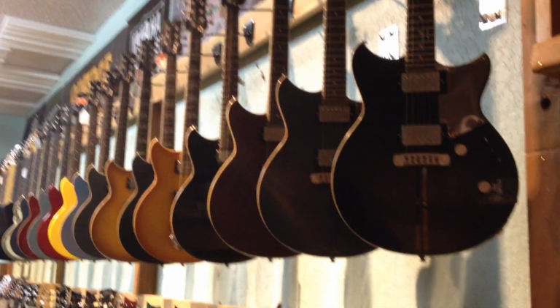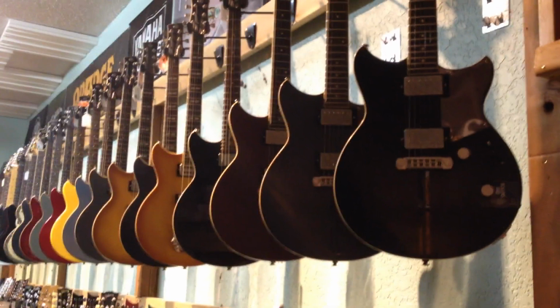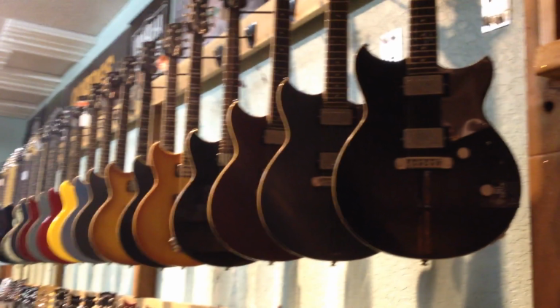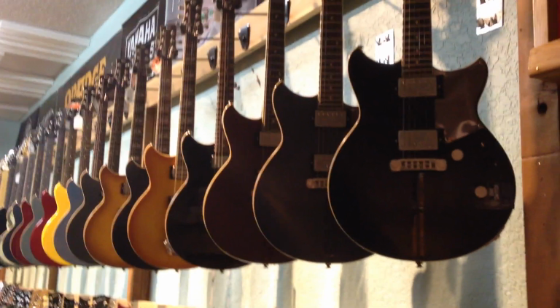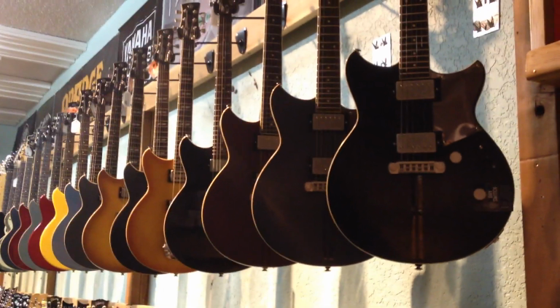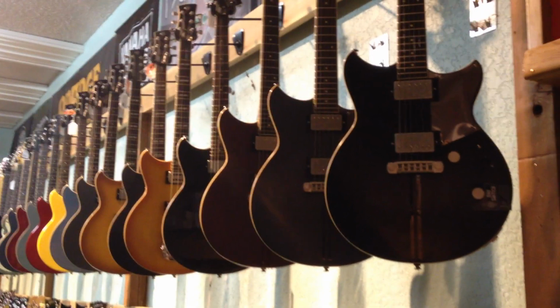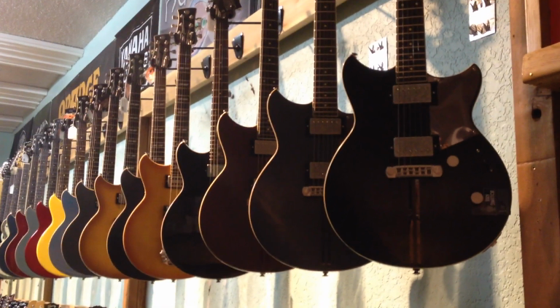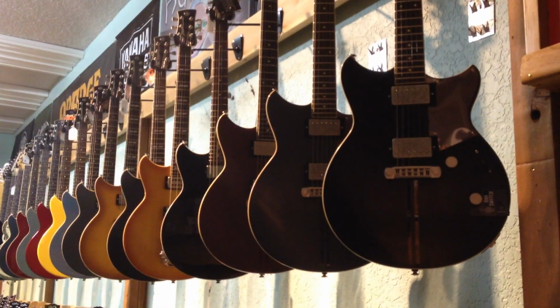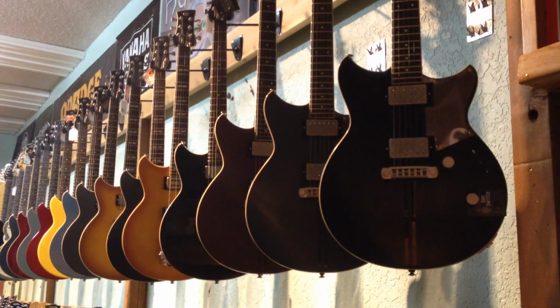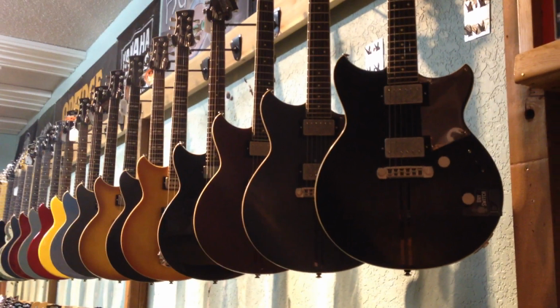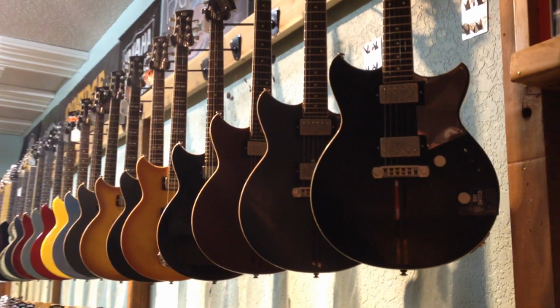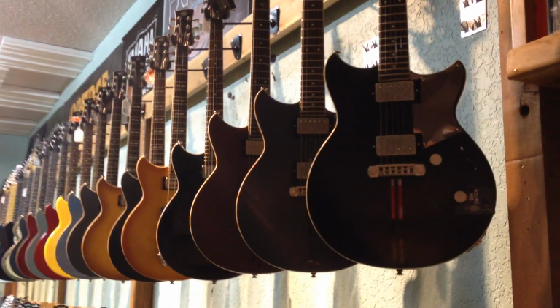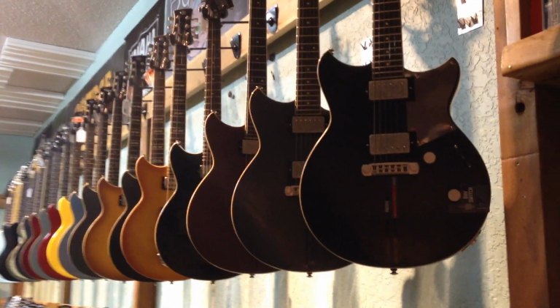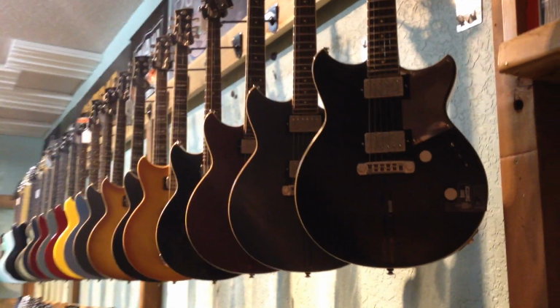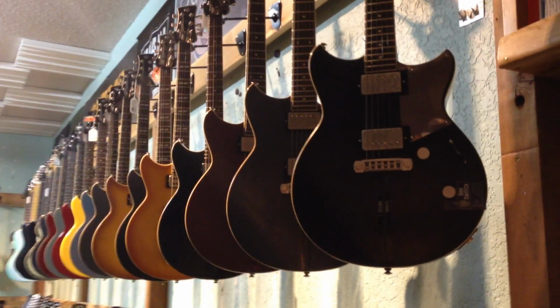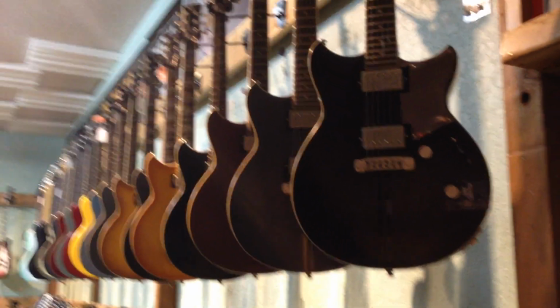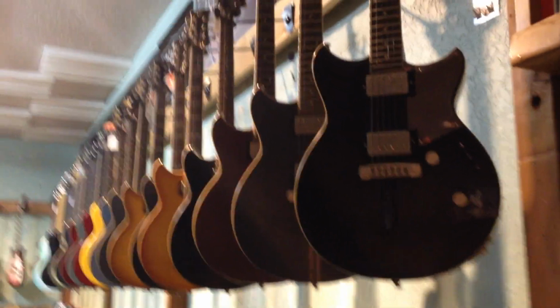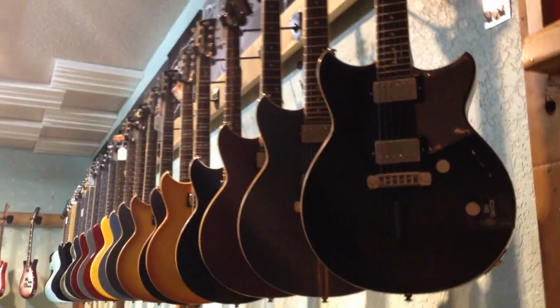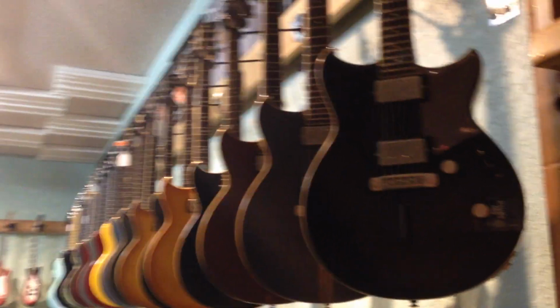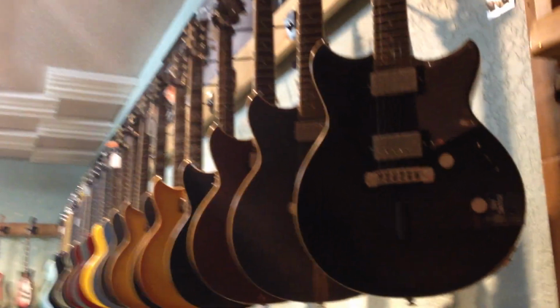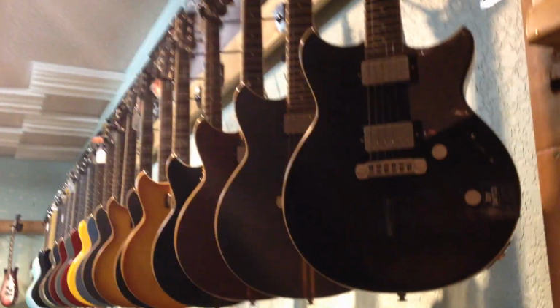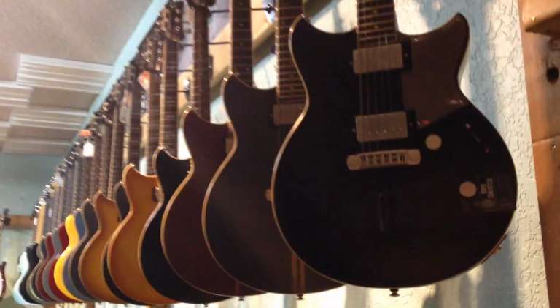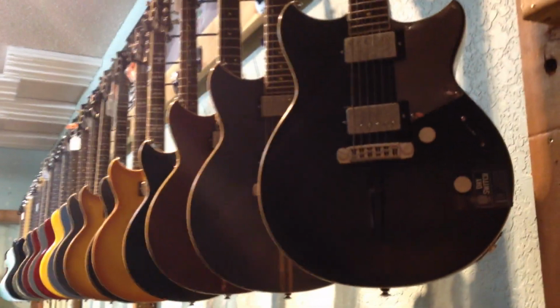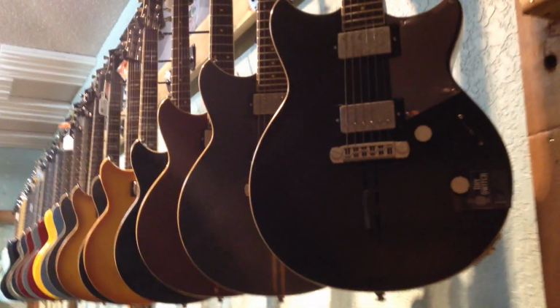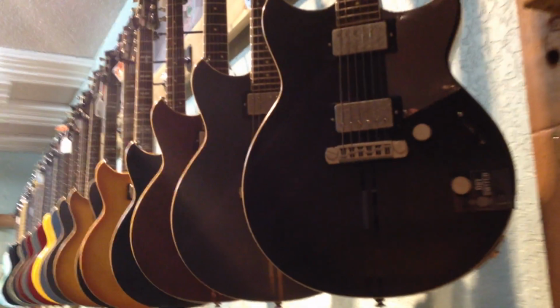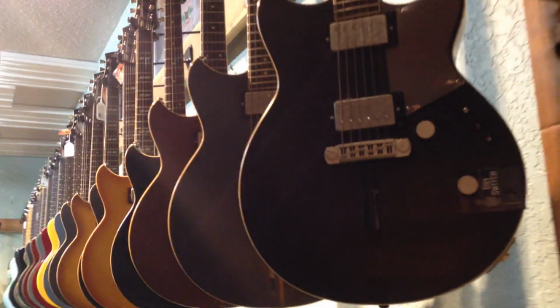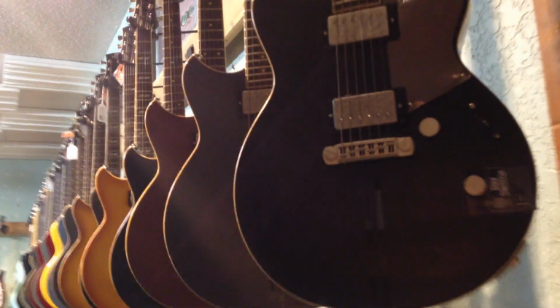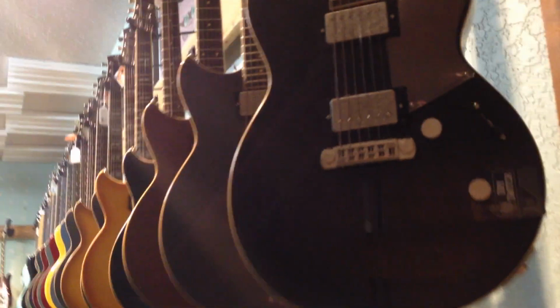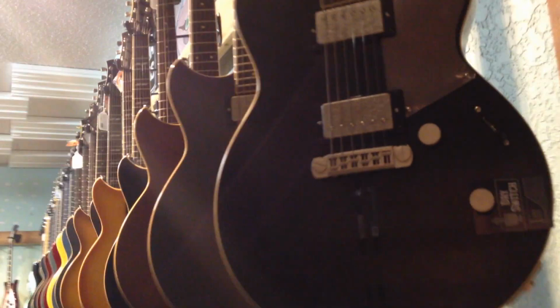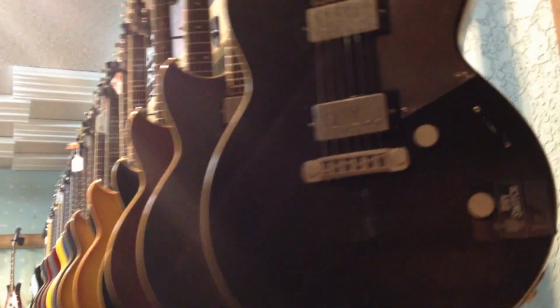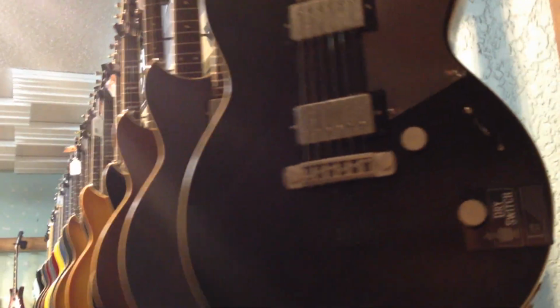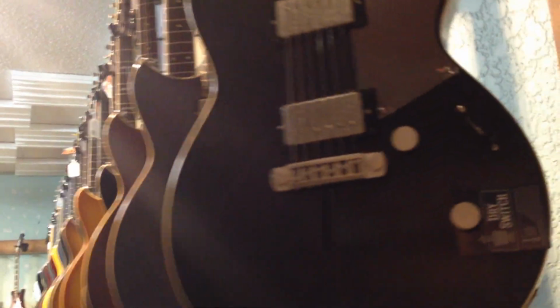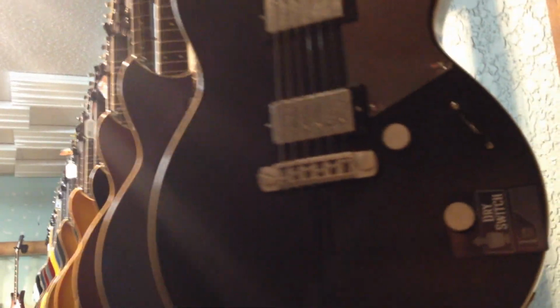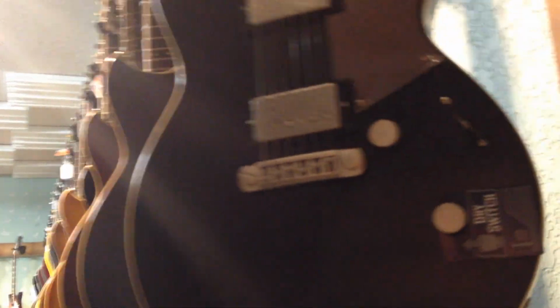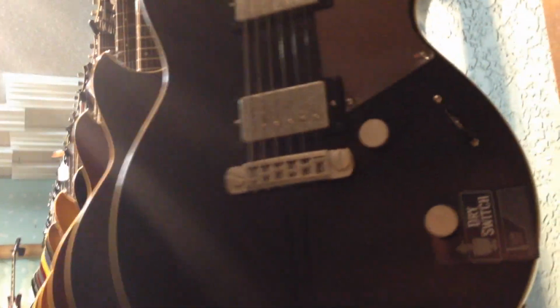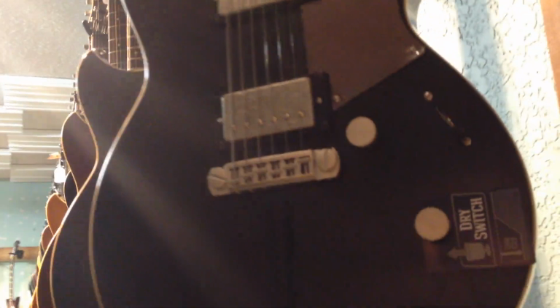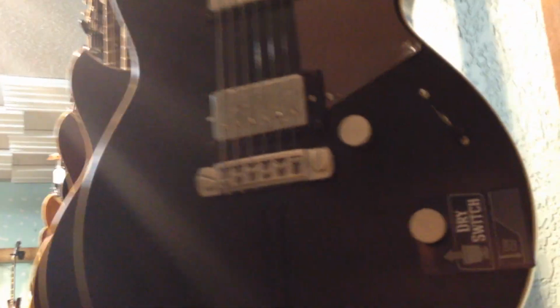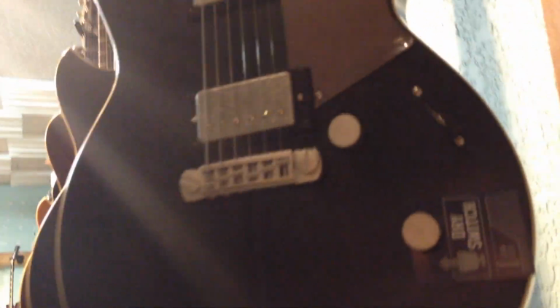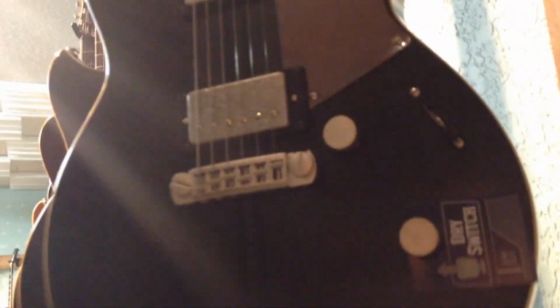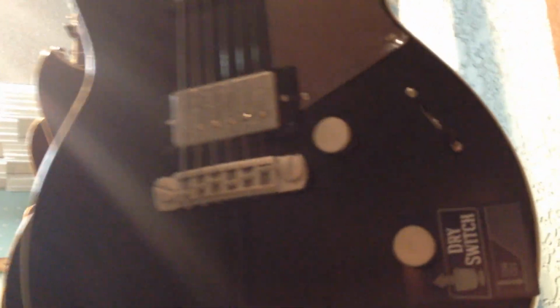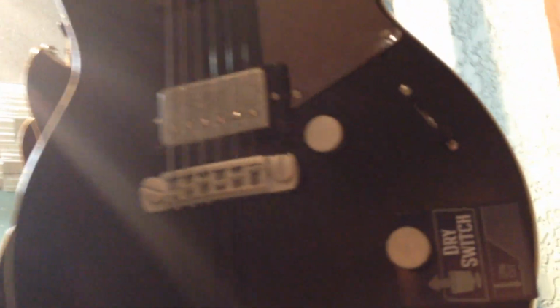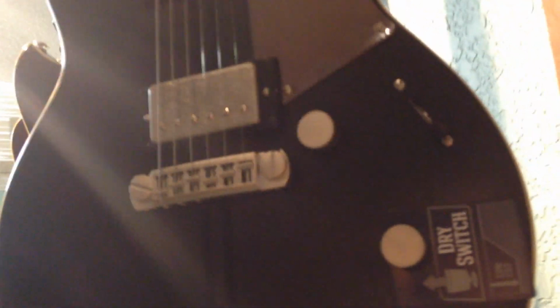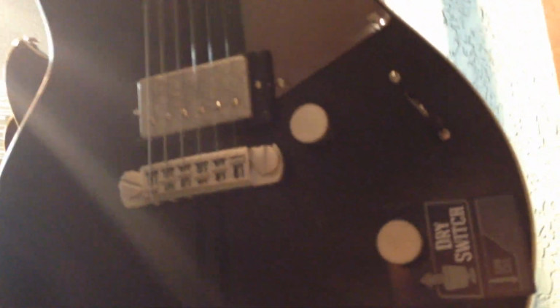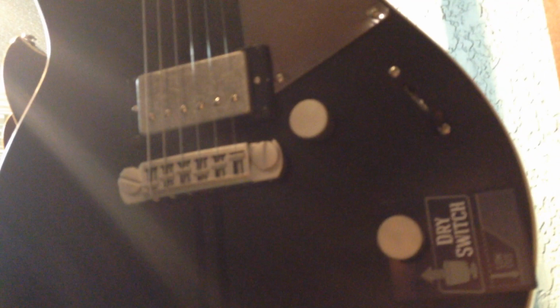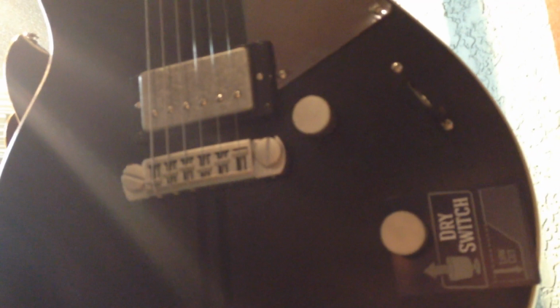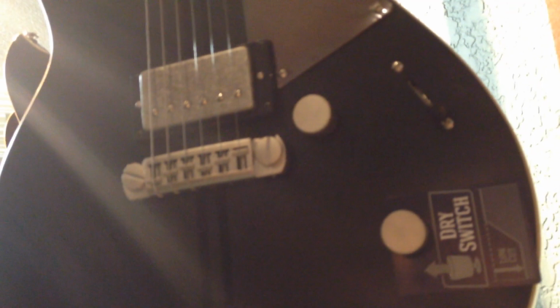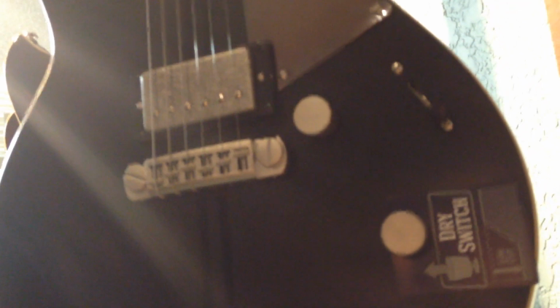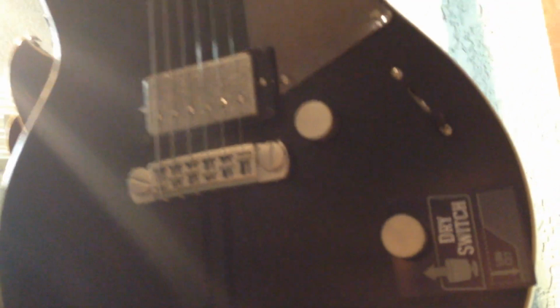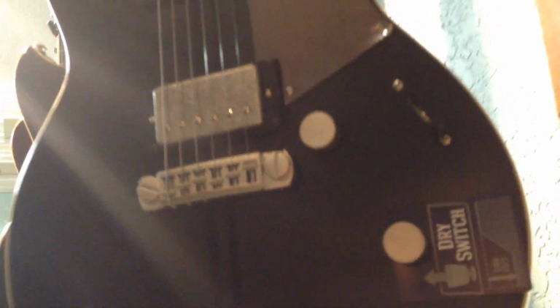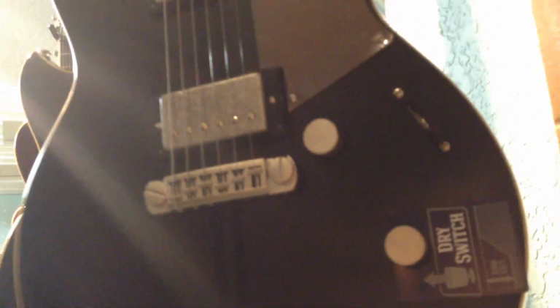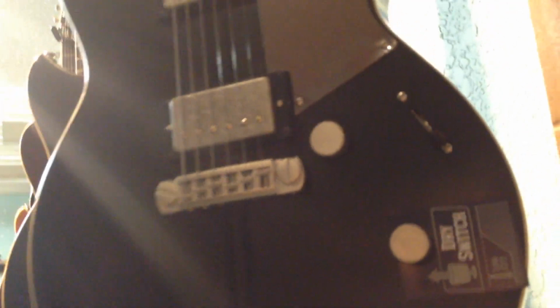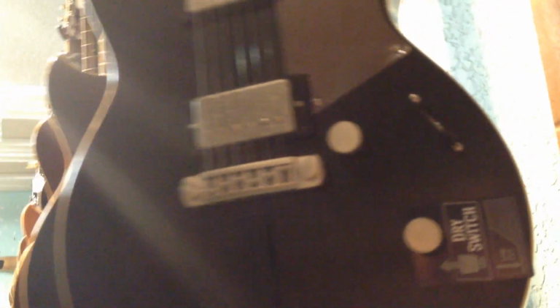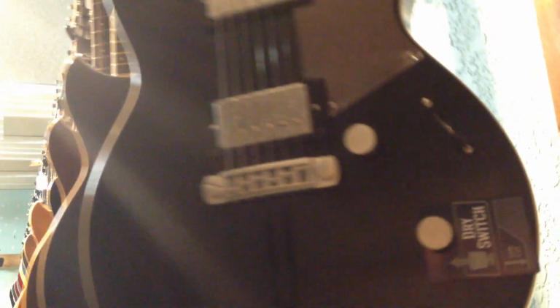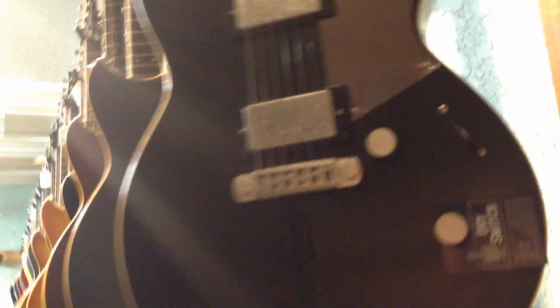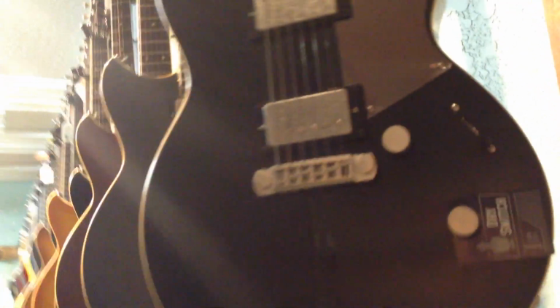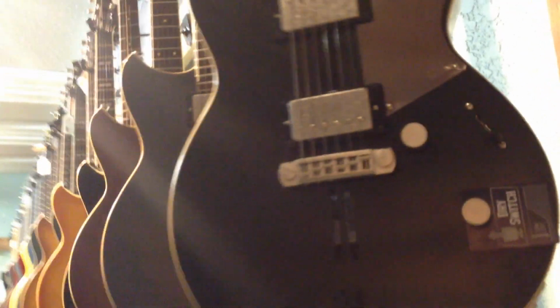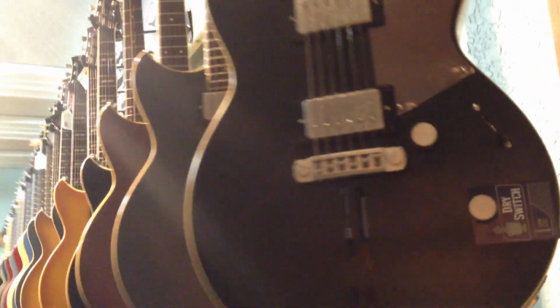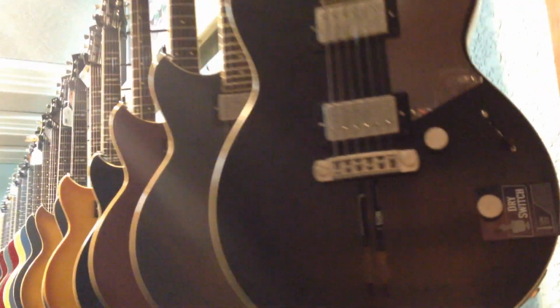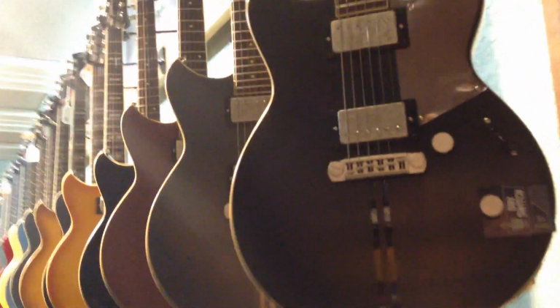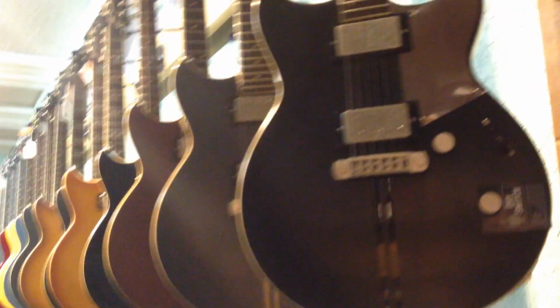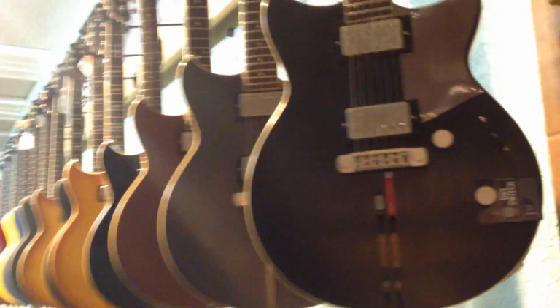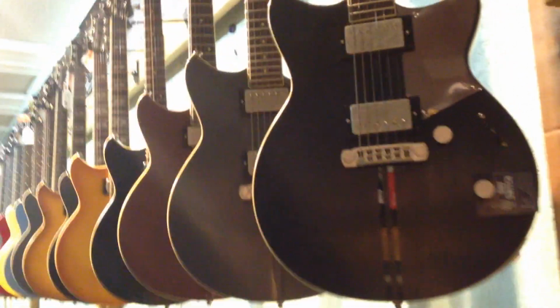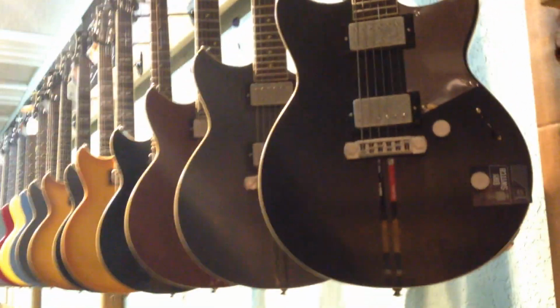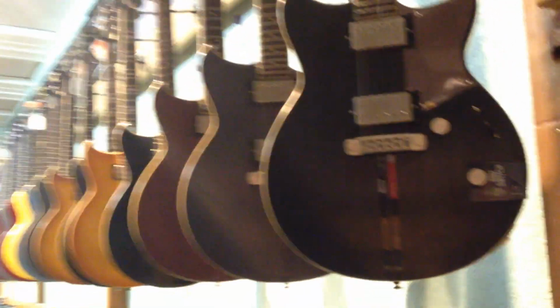The higher-end ones feature a dry switch, which really brings out the mids and highs. Awesome guitars.